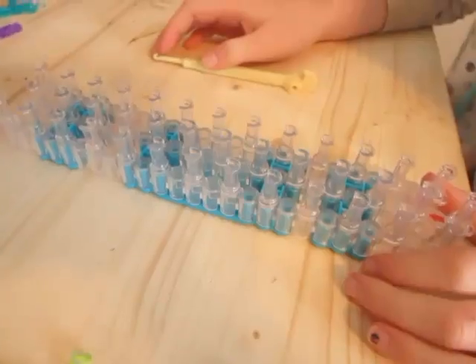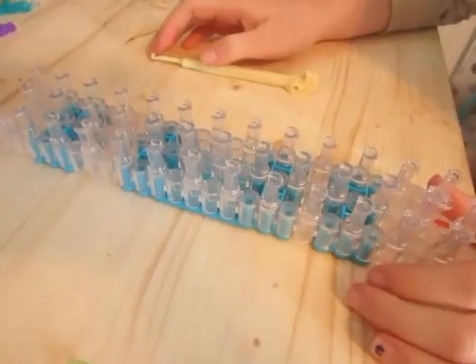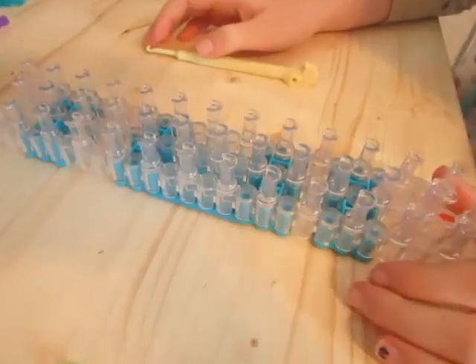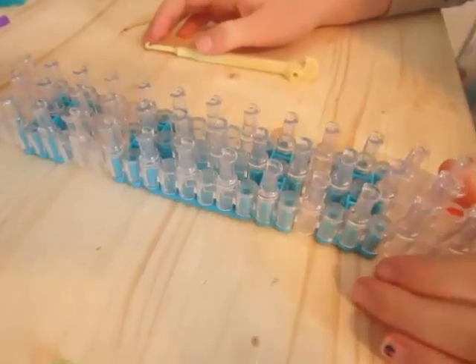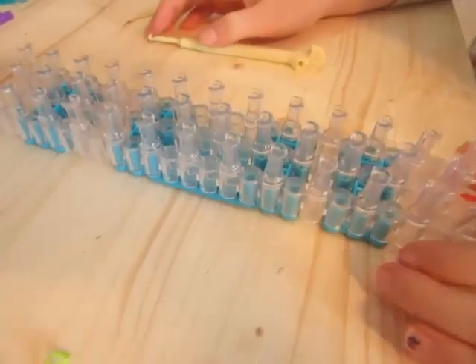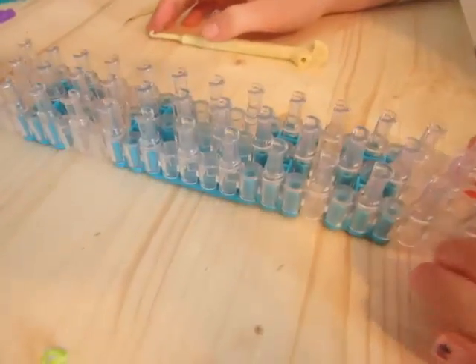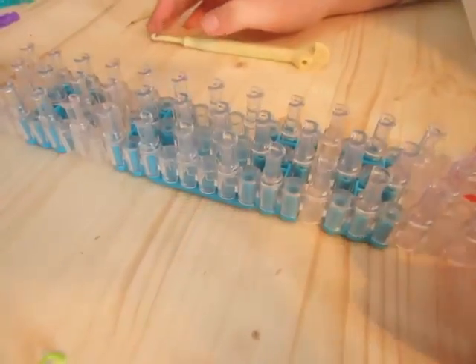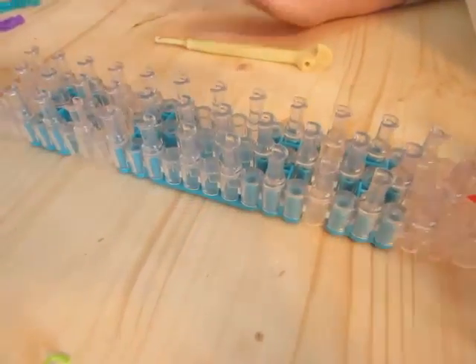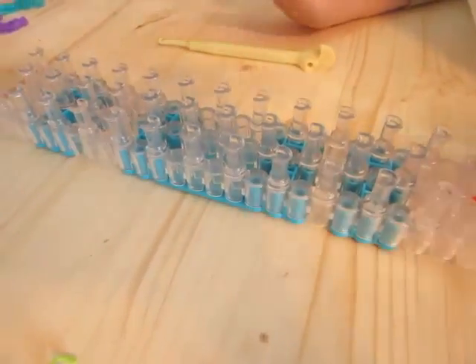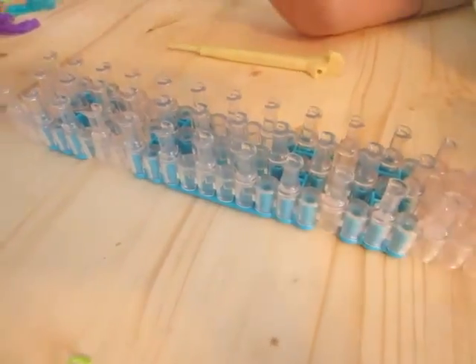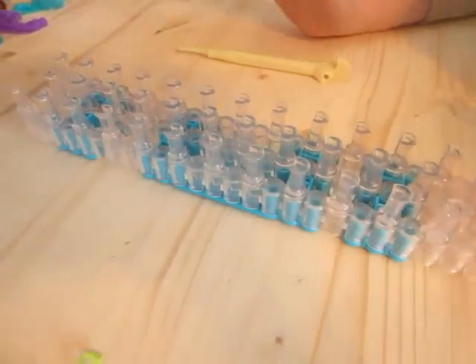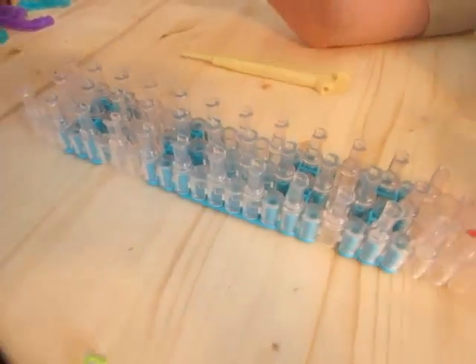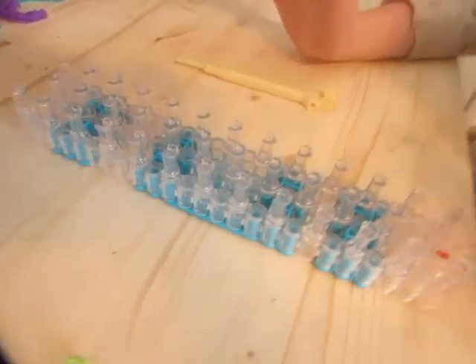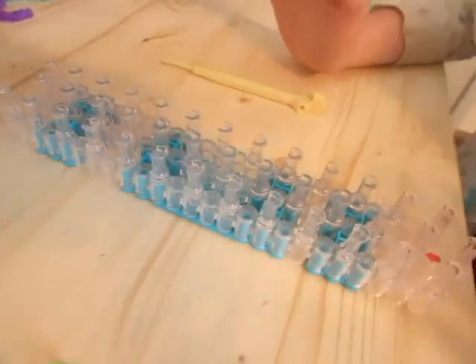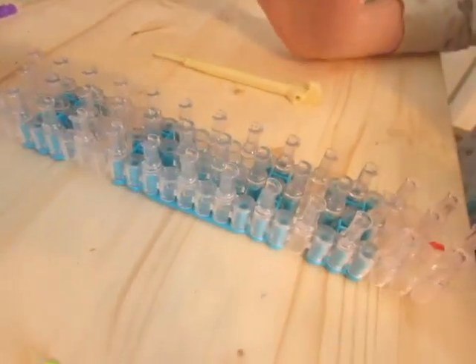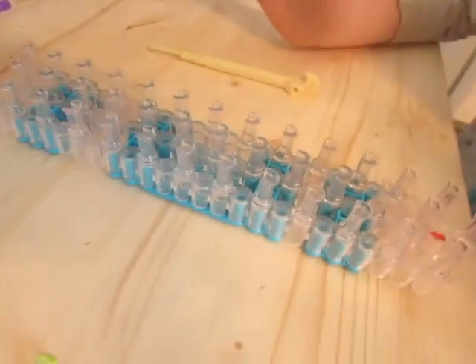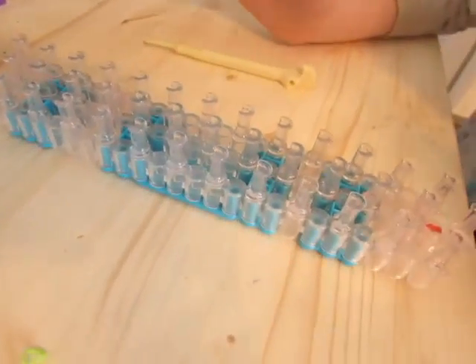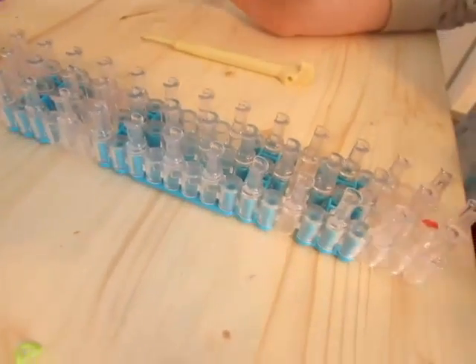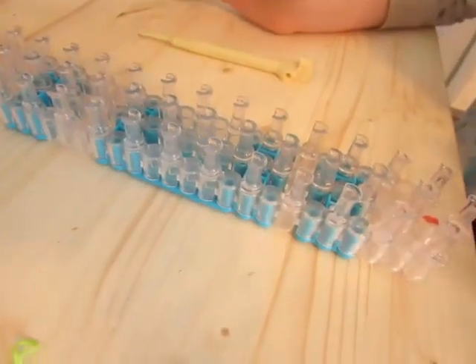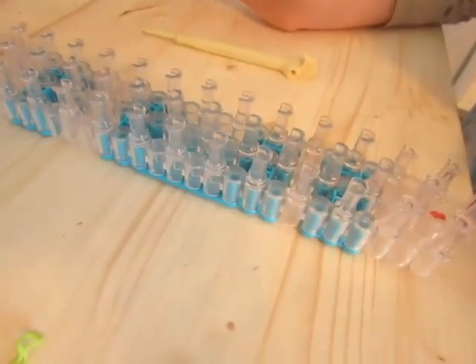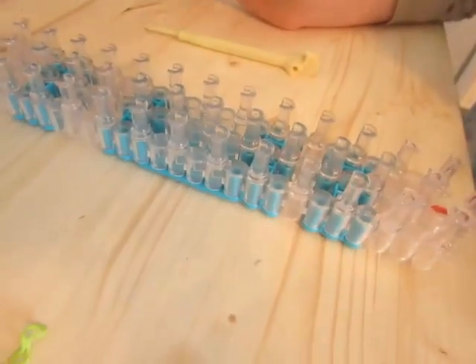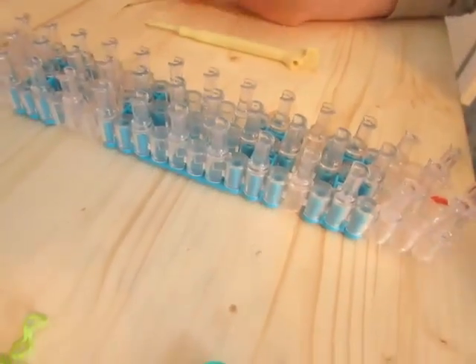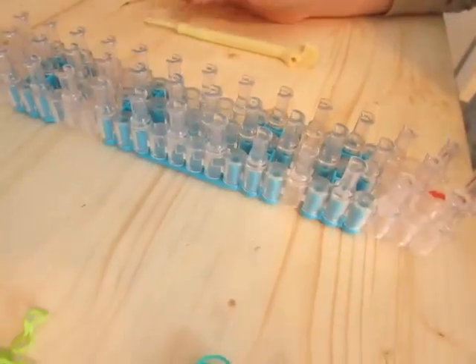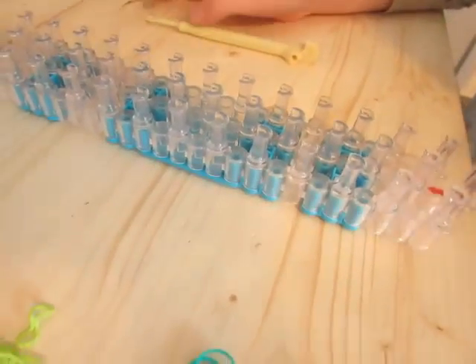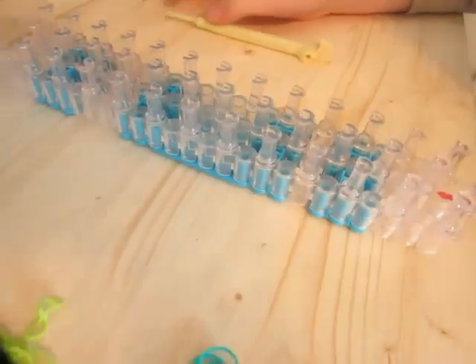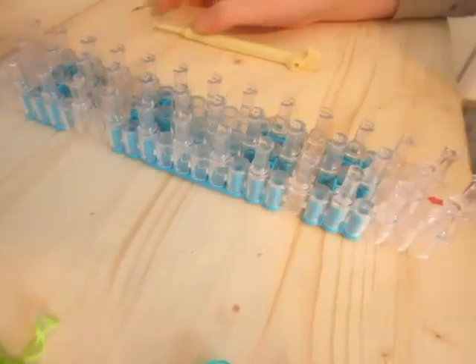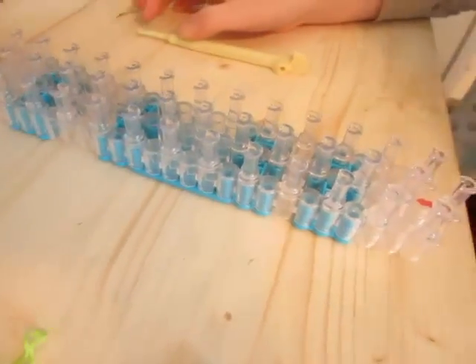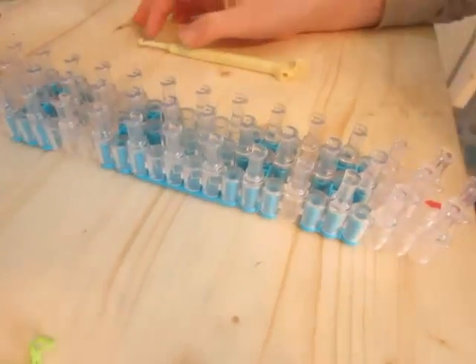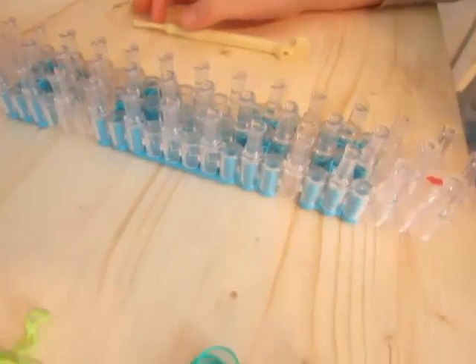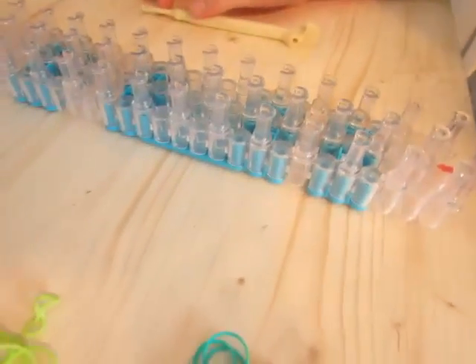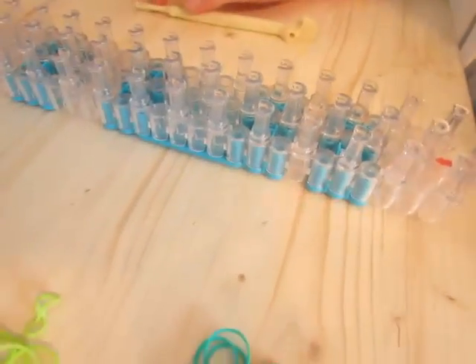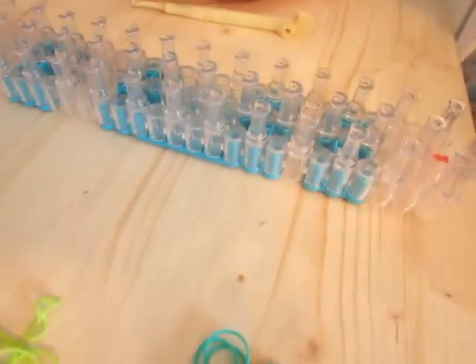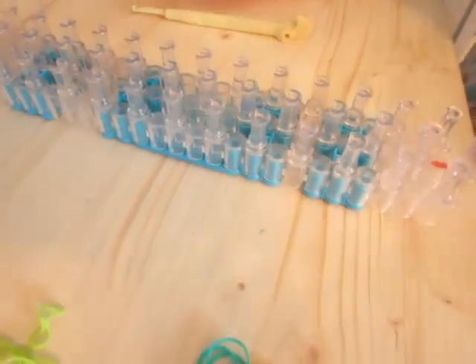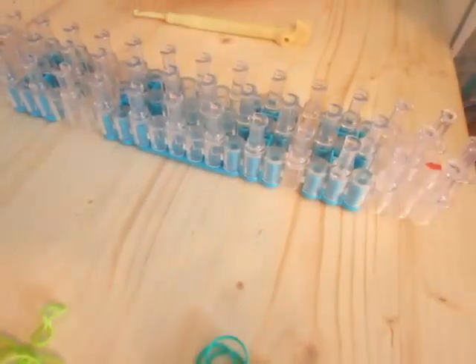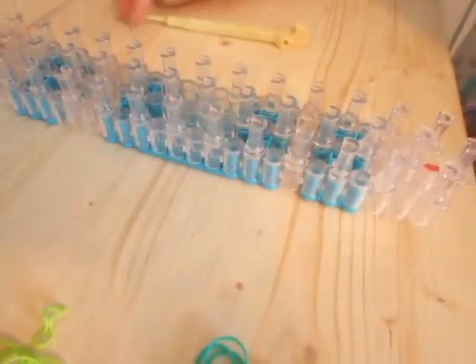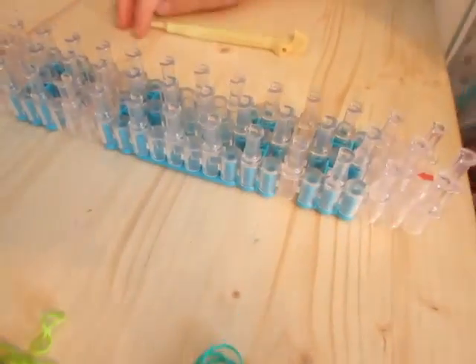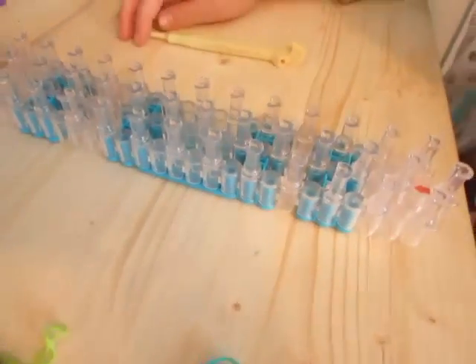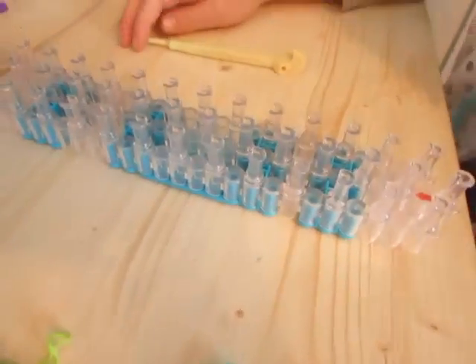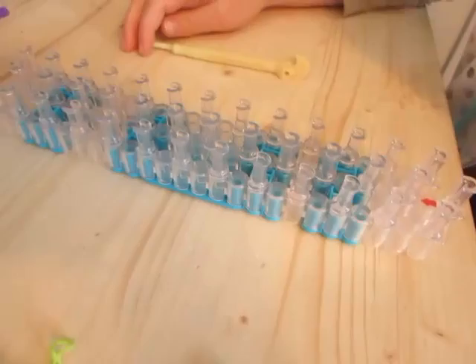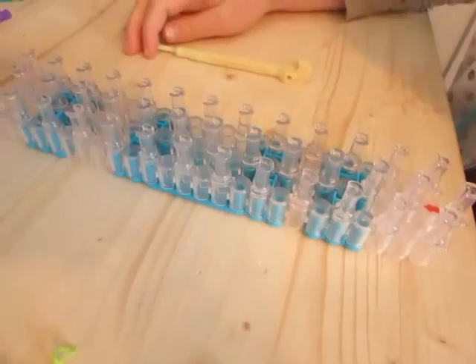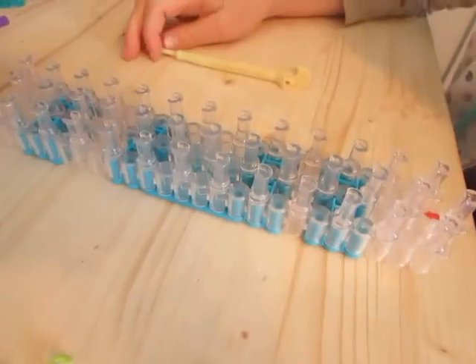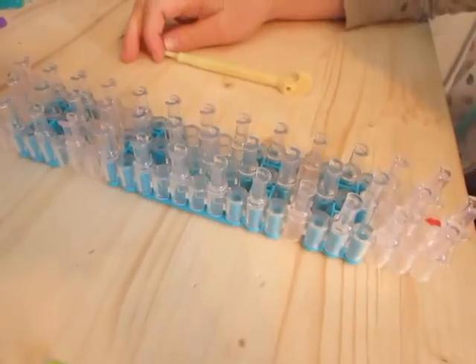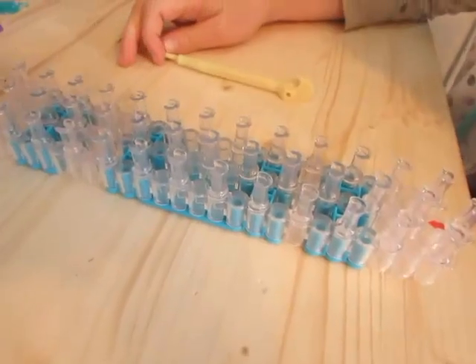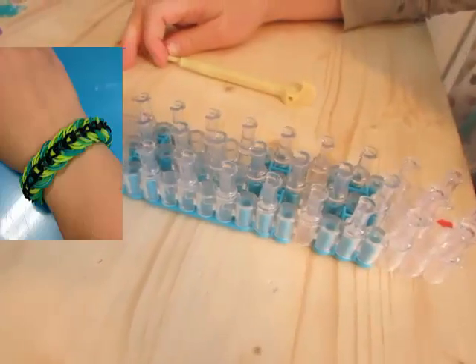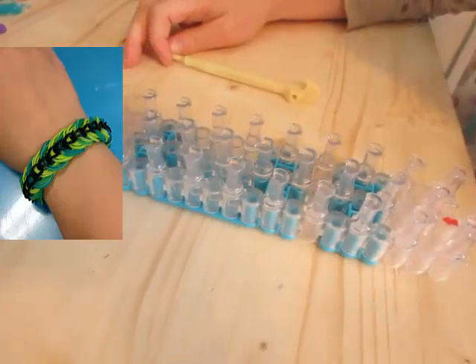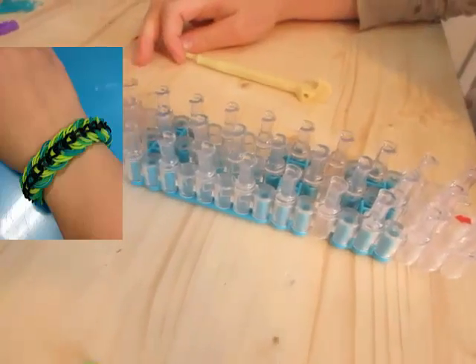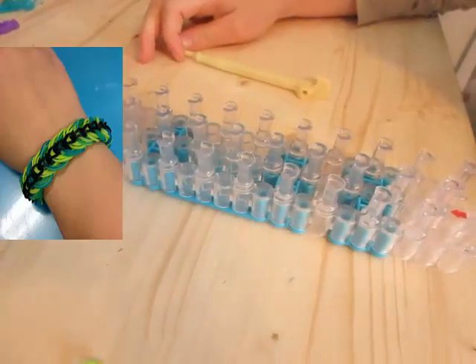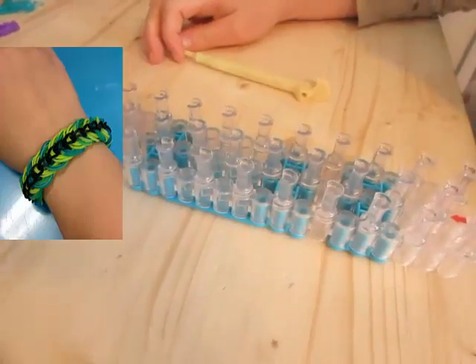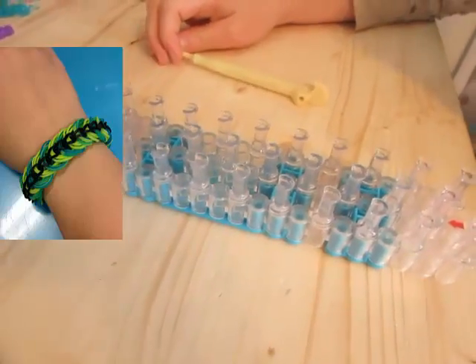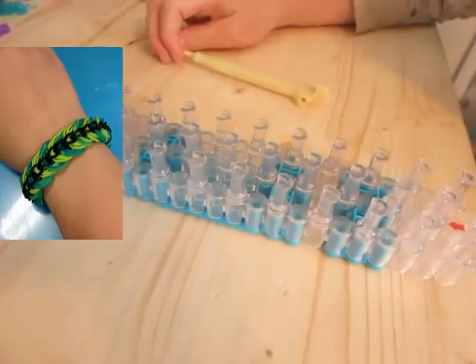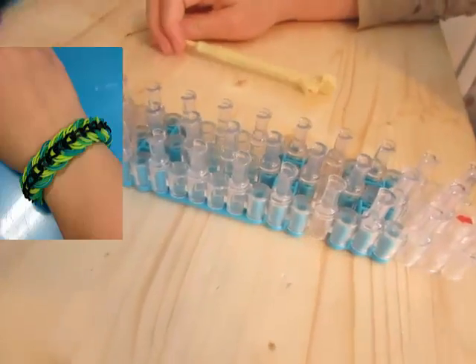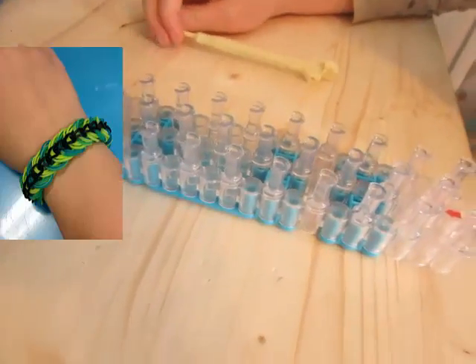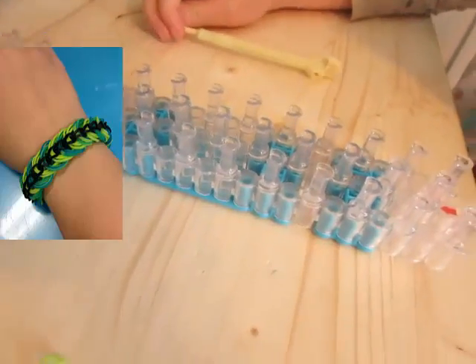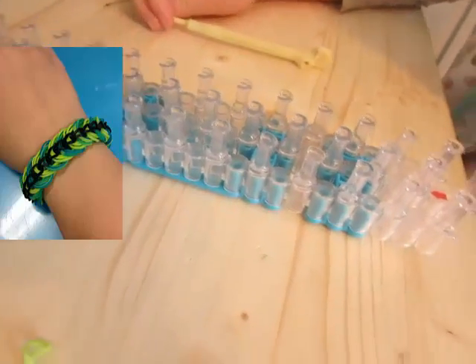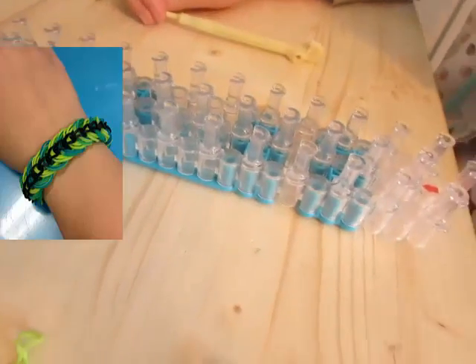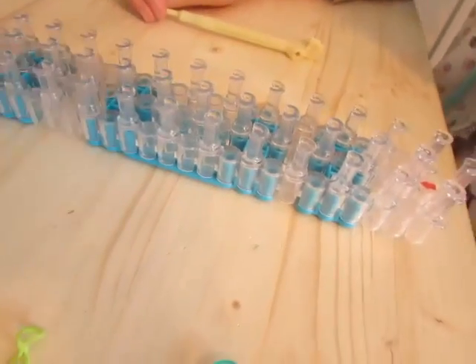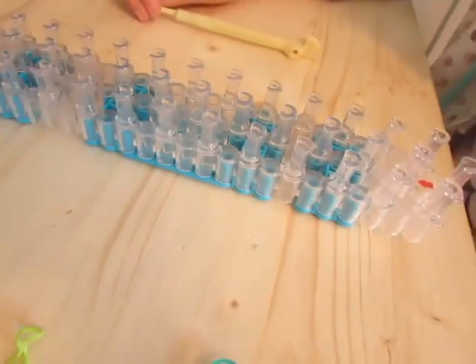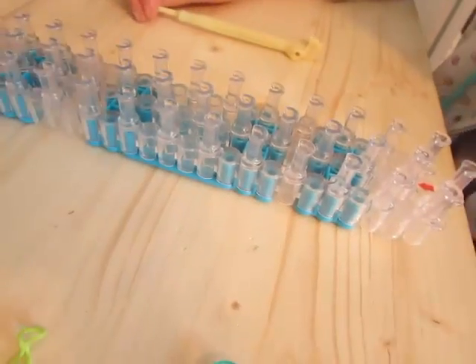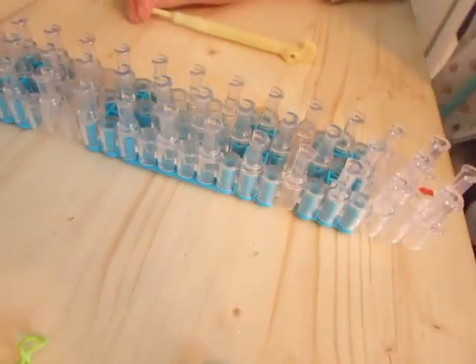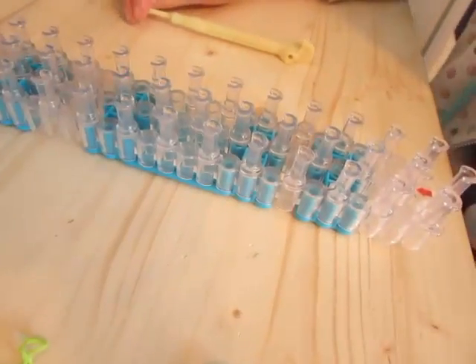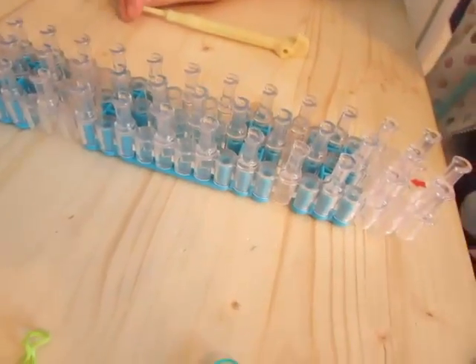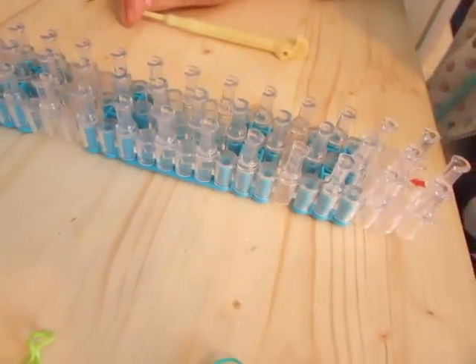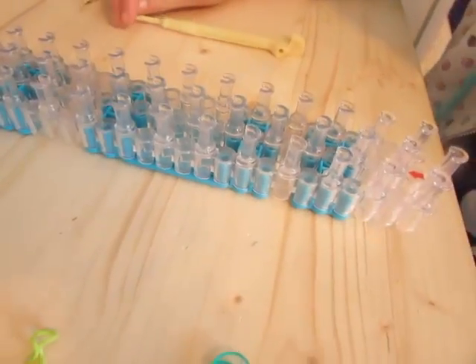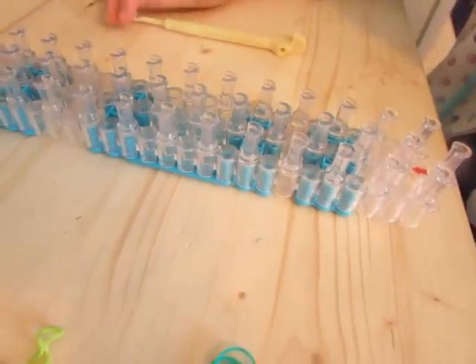Hey! Welcome to Looming With Us. Today we are going to be making the triple link bracelet. It looks like this. So let's get looming.